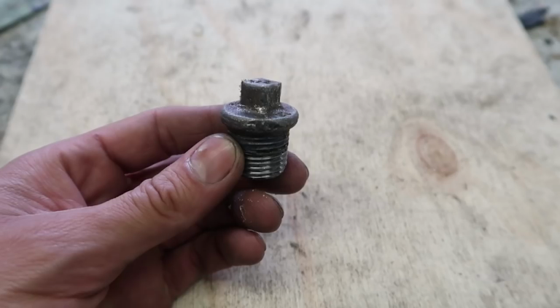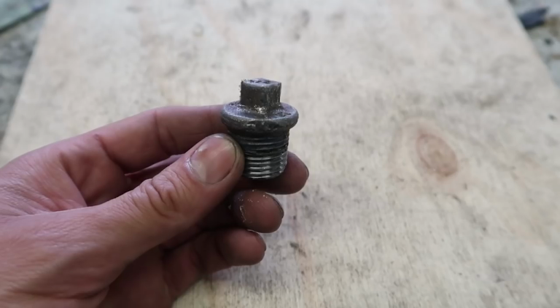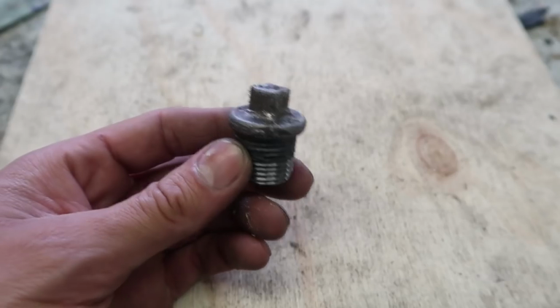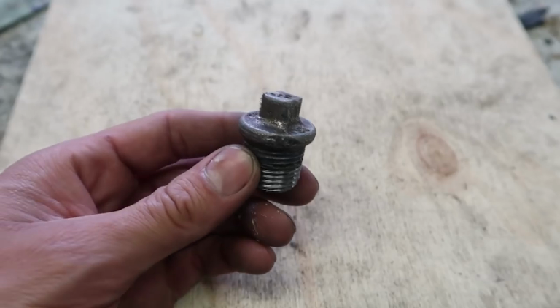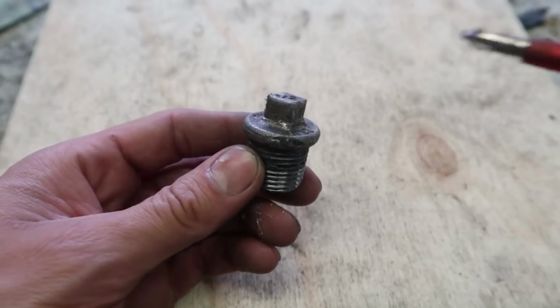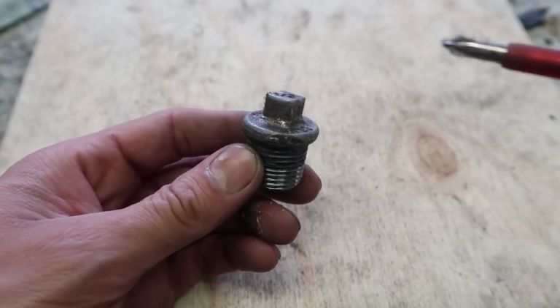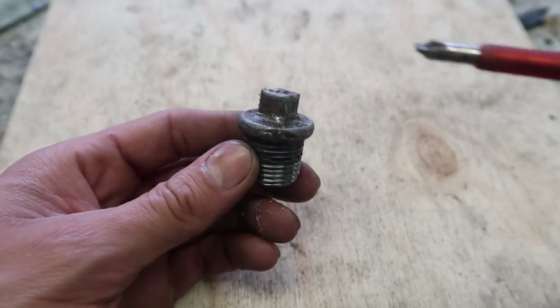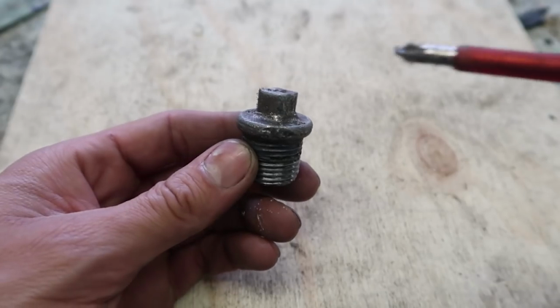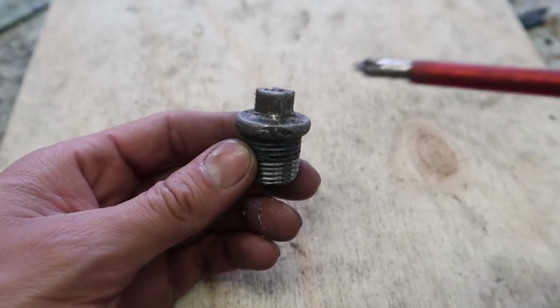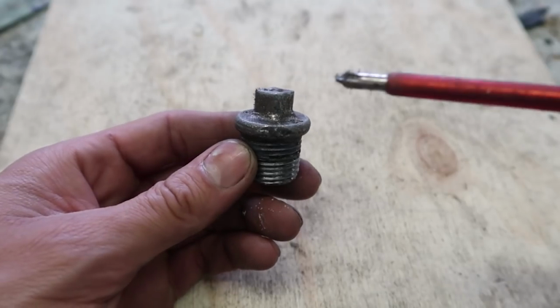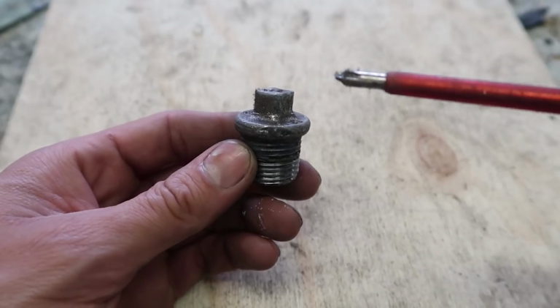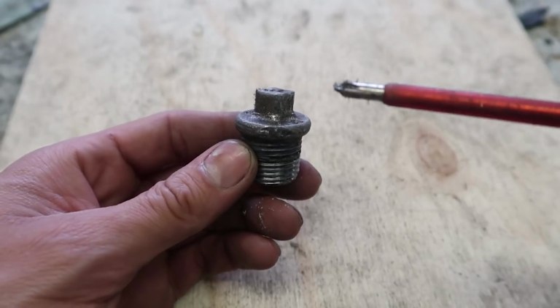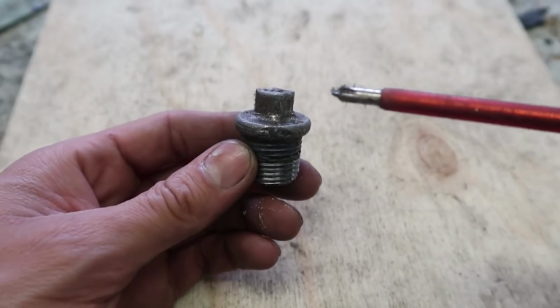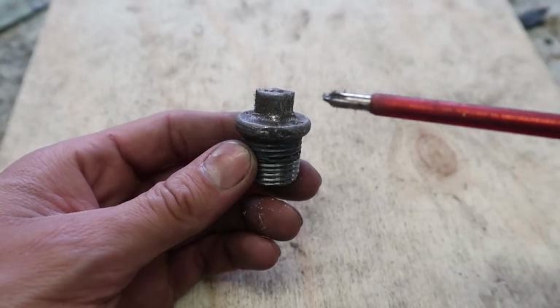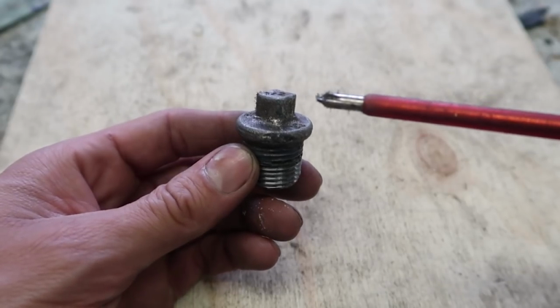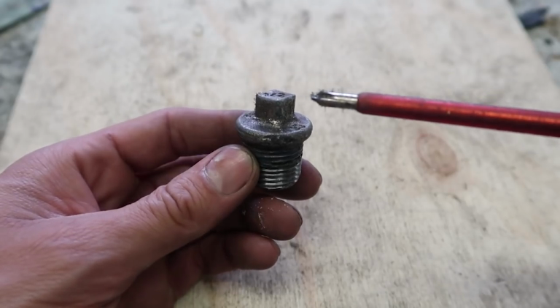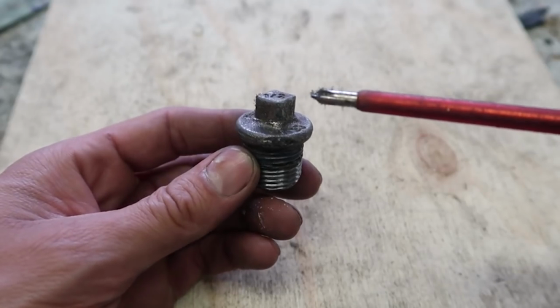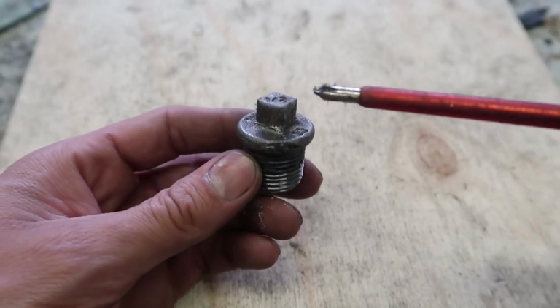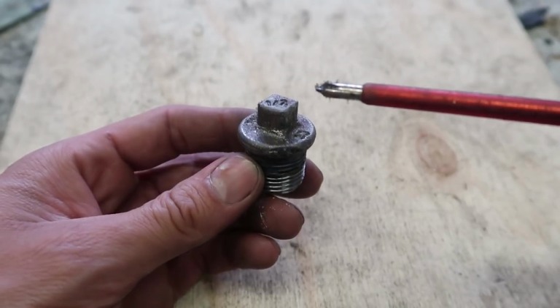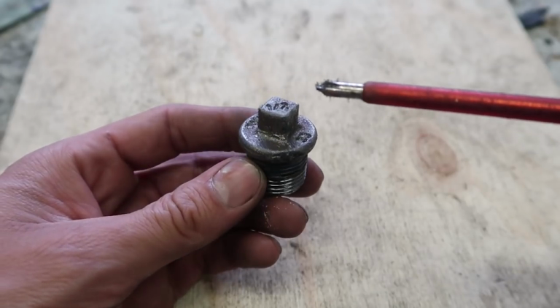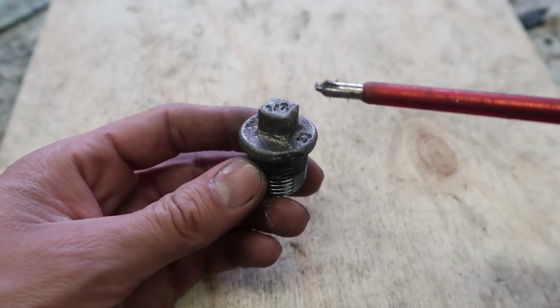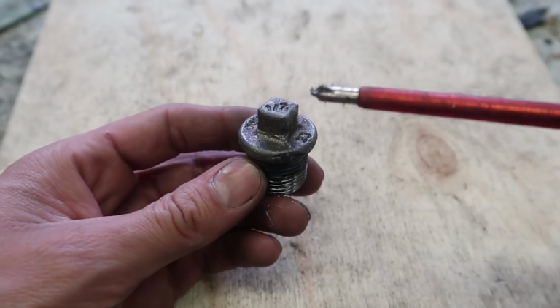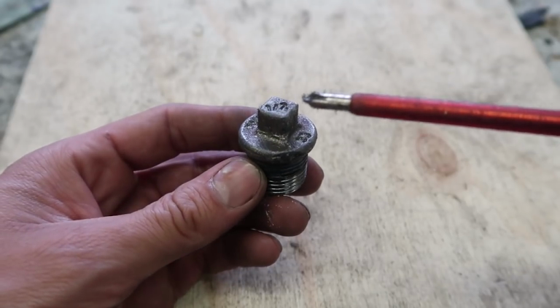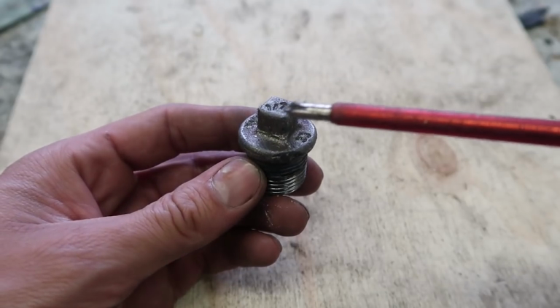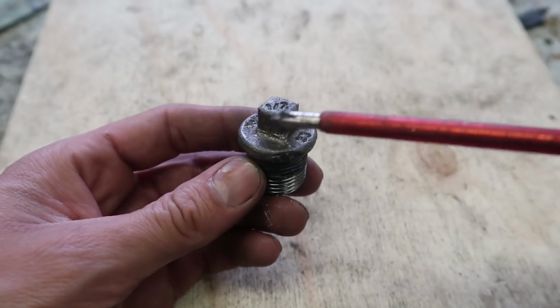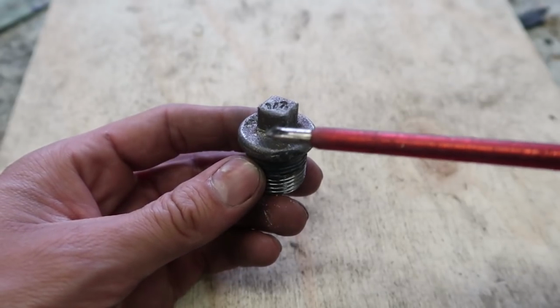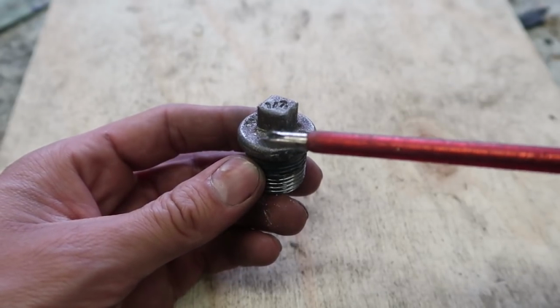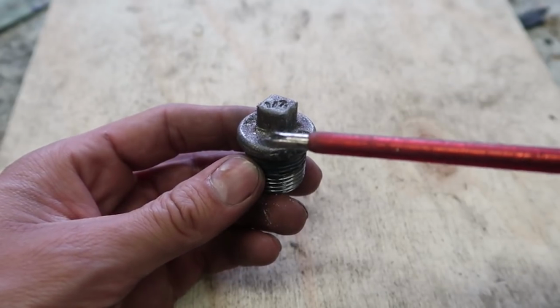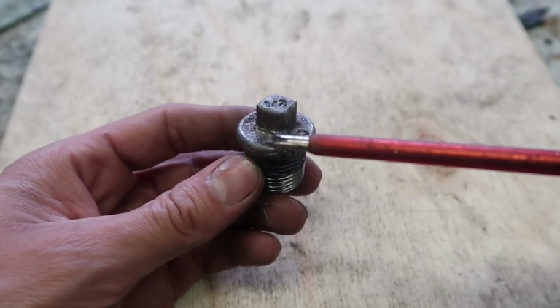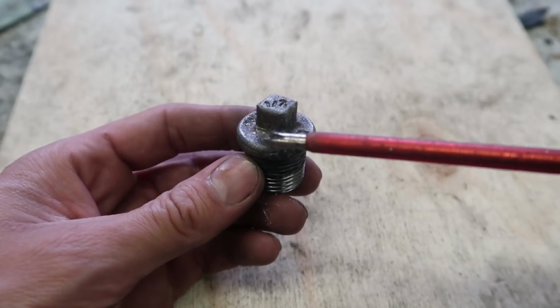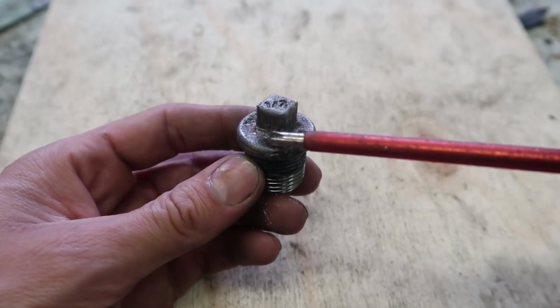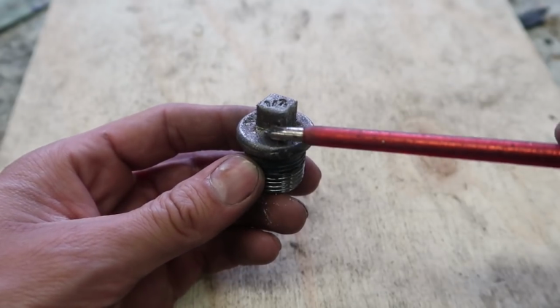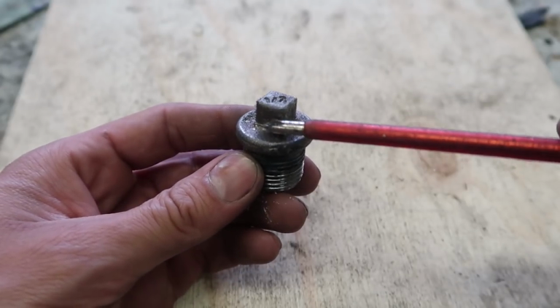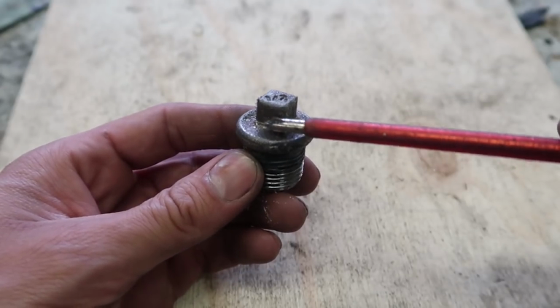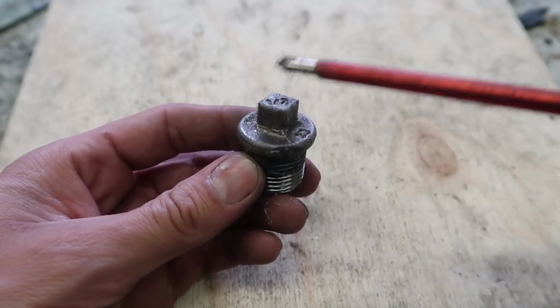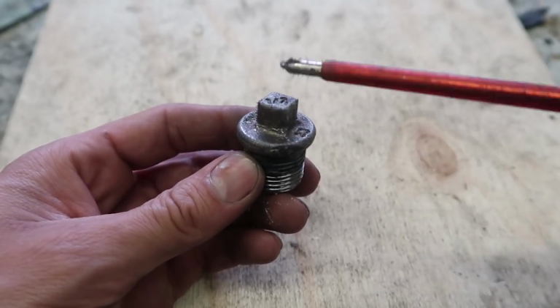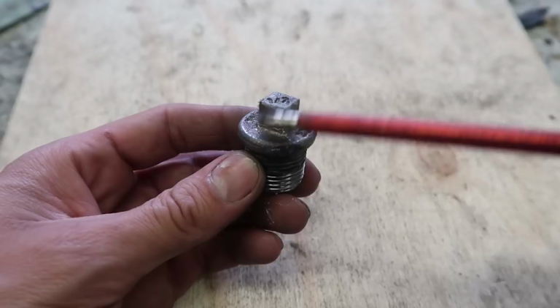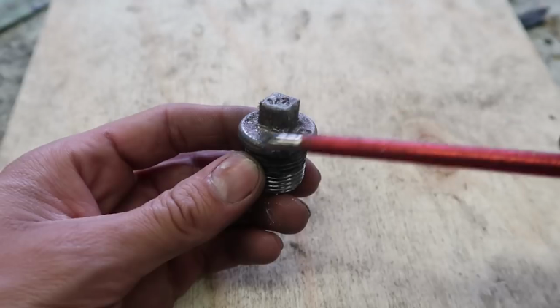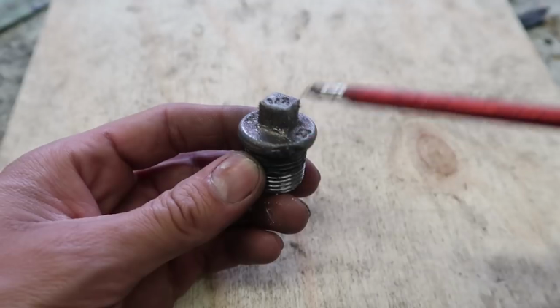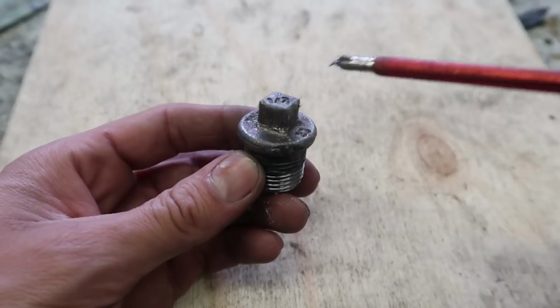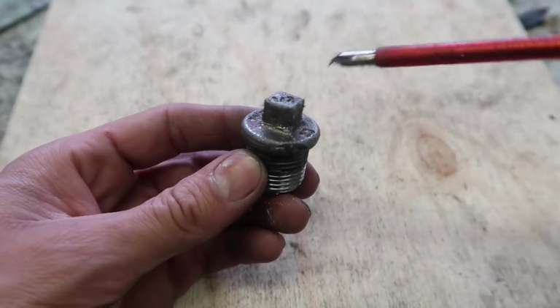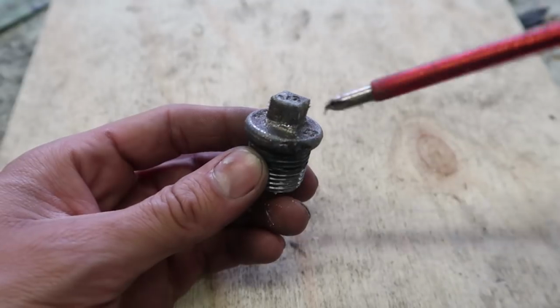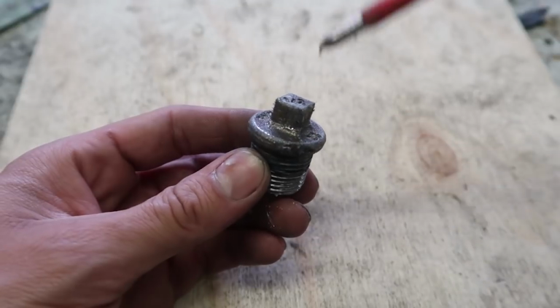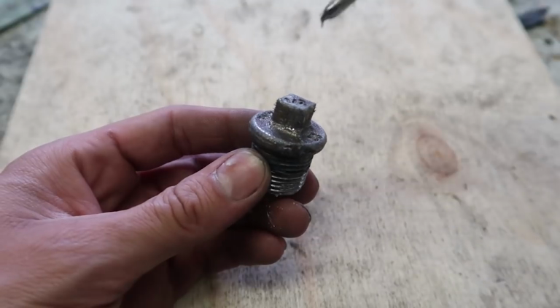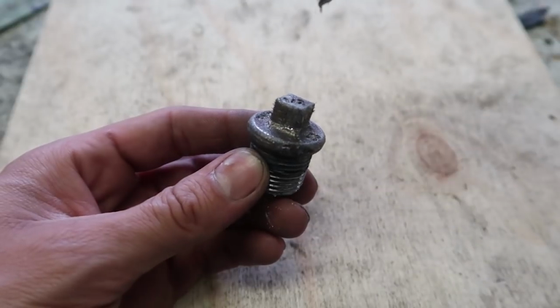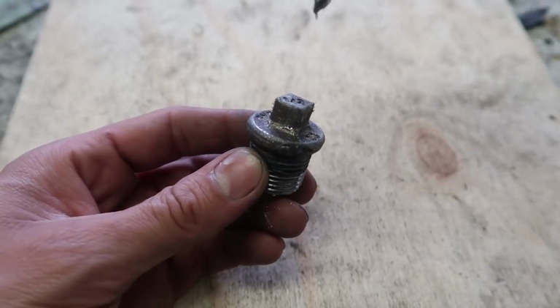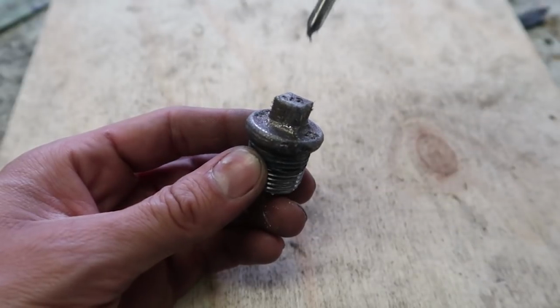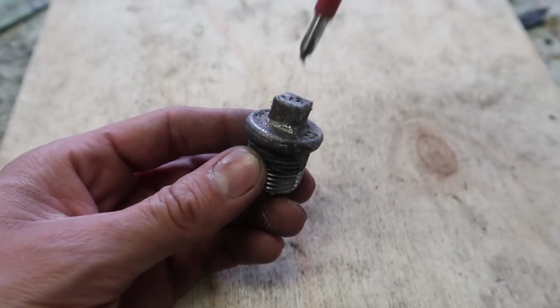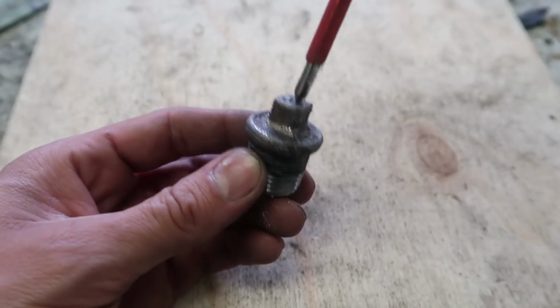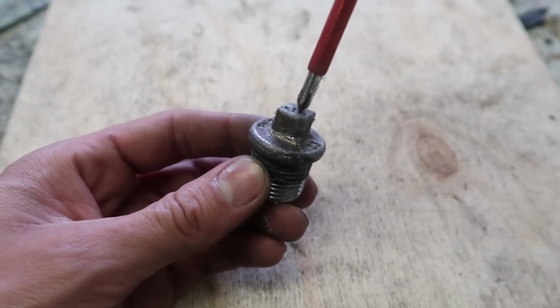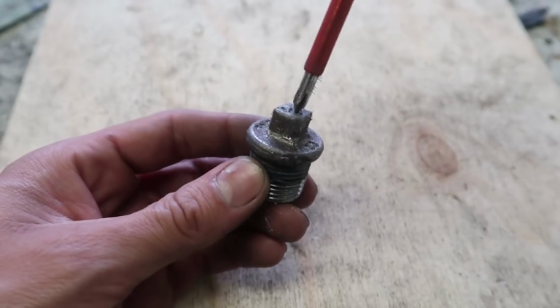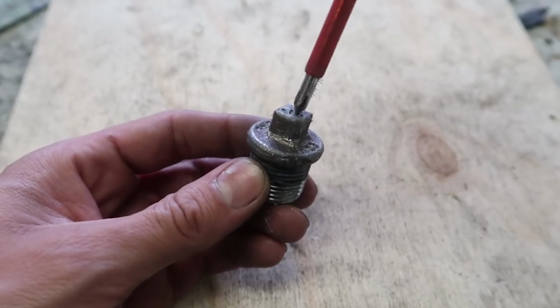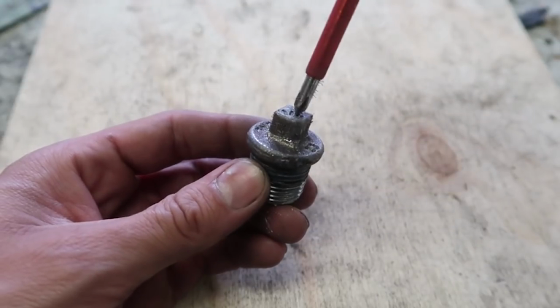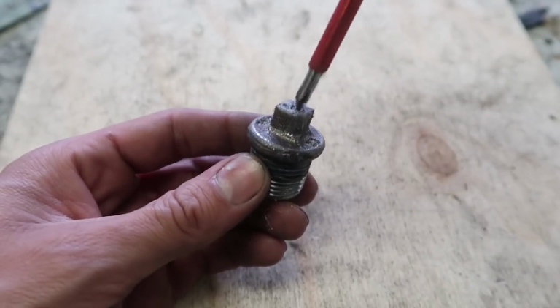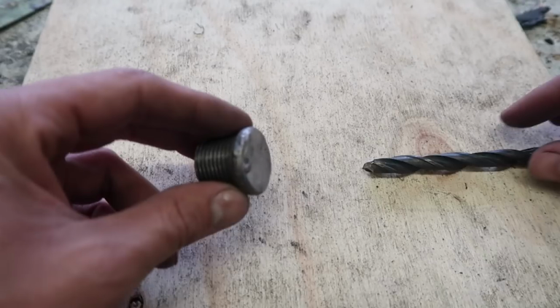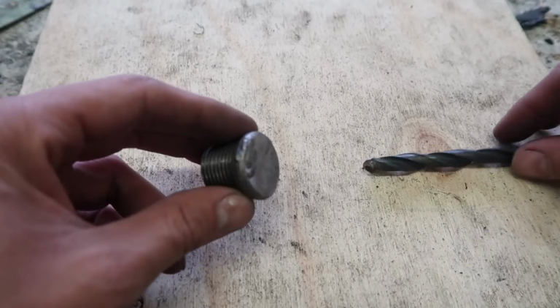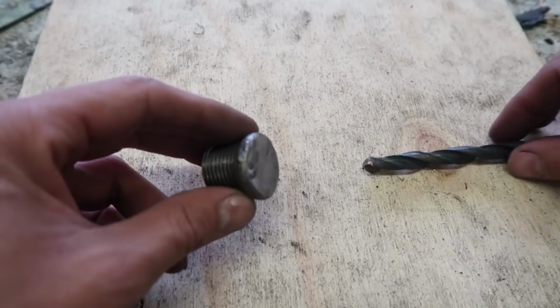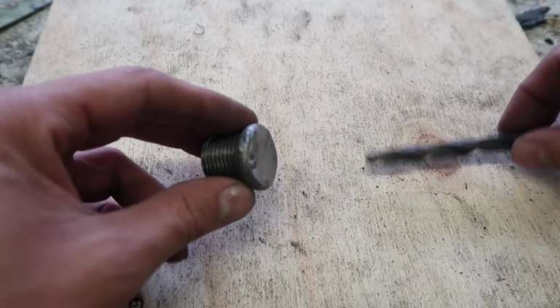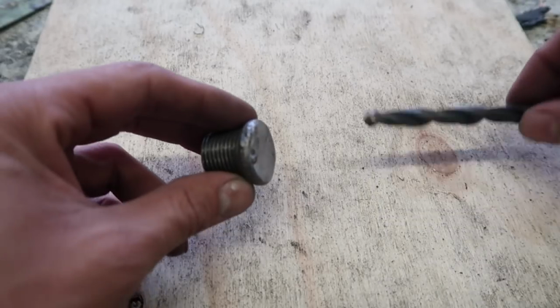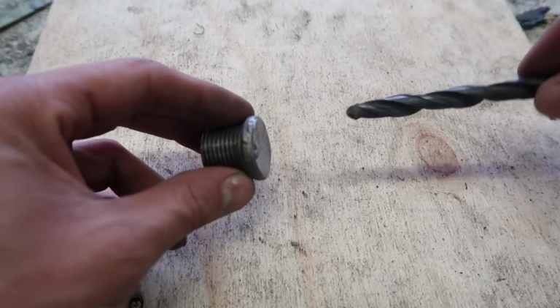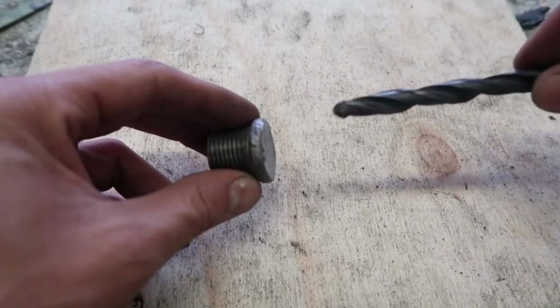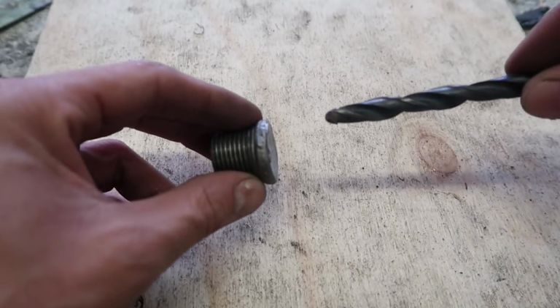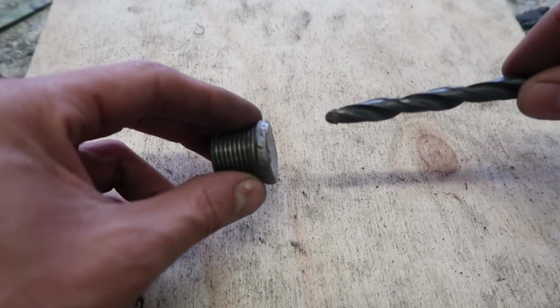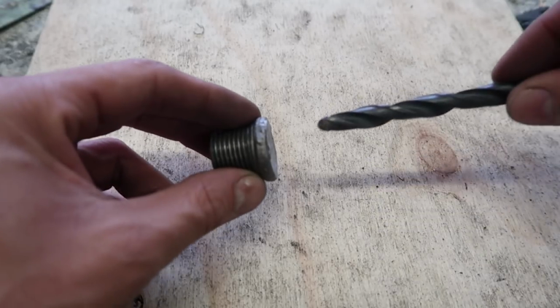We will turn this cap into a nozzle by cutting this piece and making a hole through it, just like this.